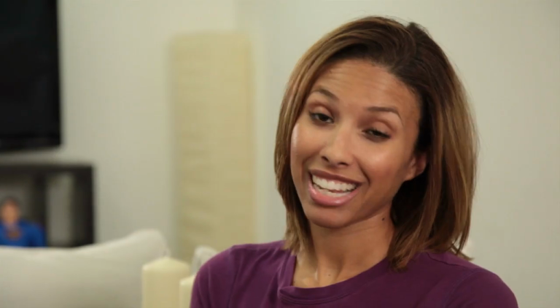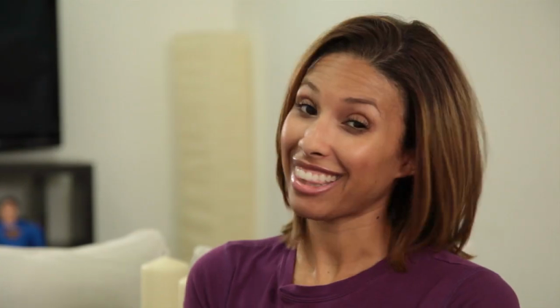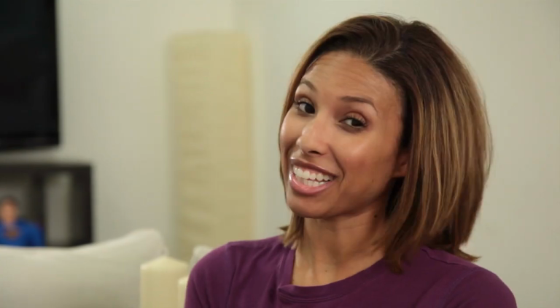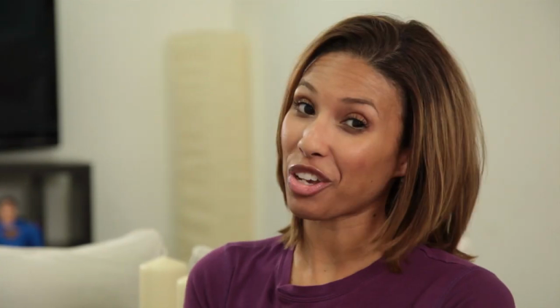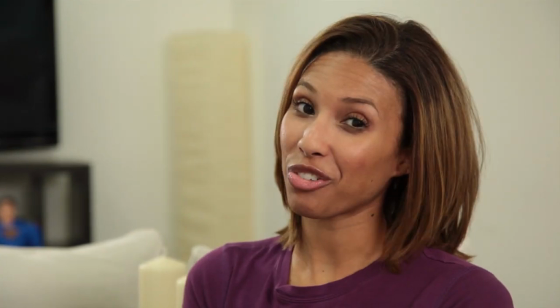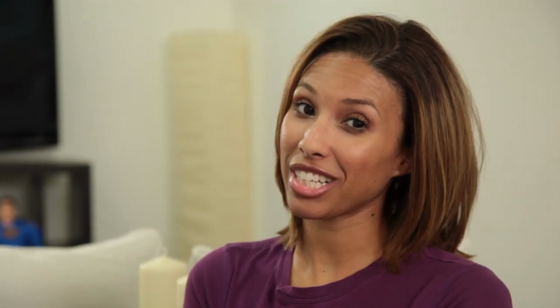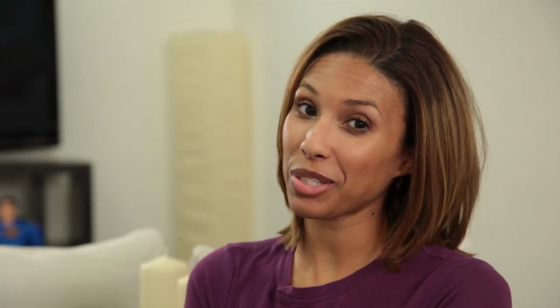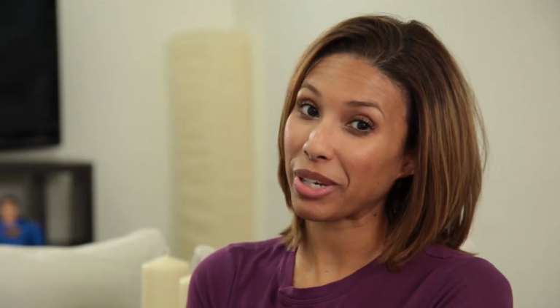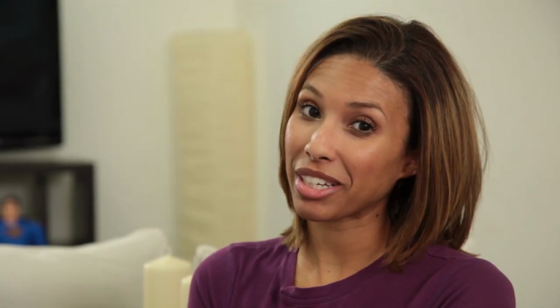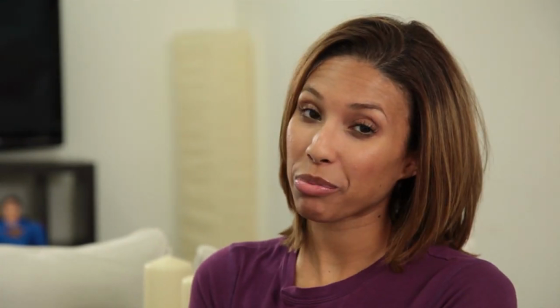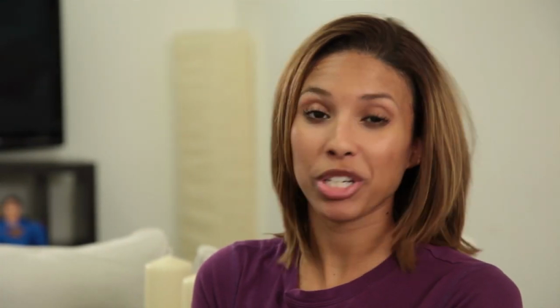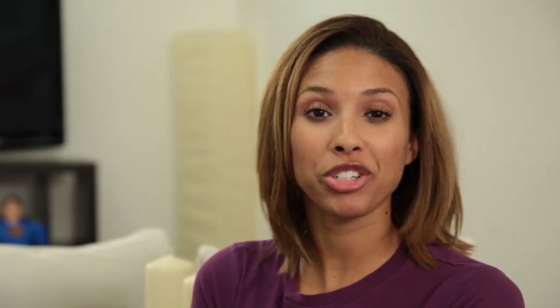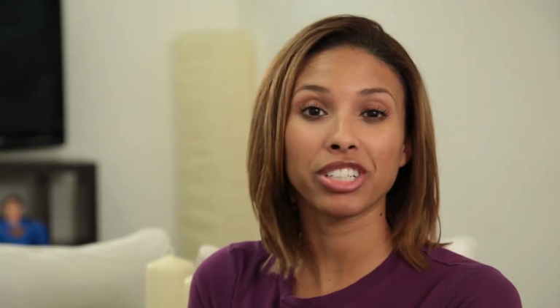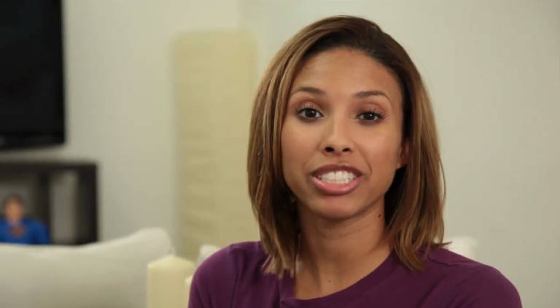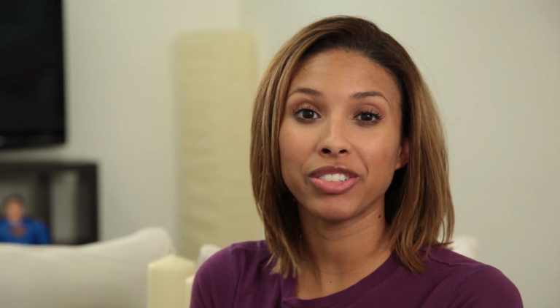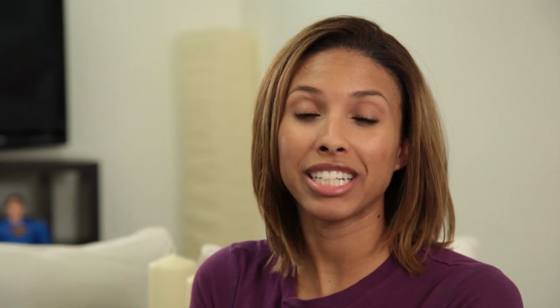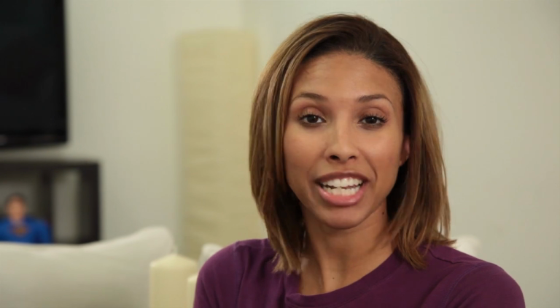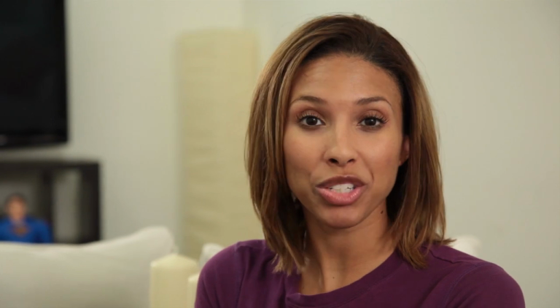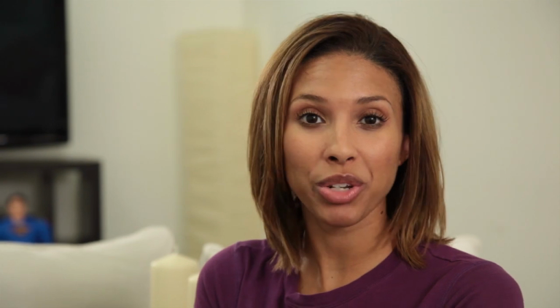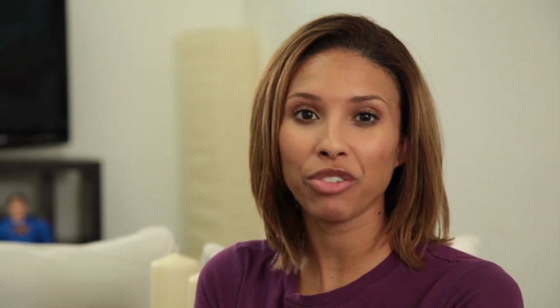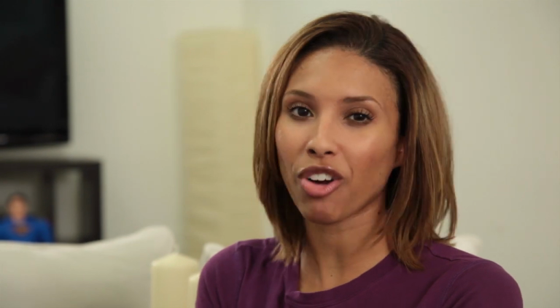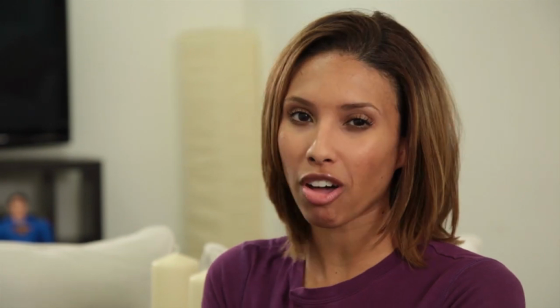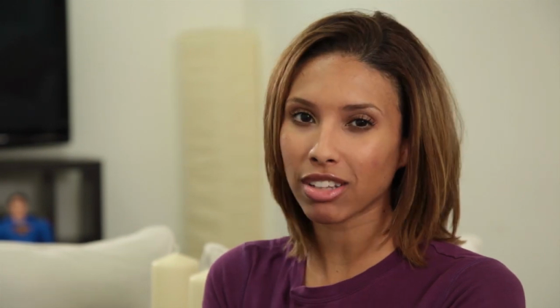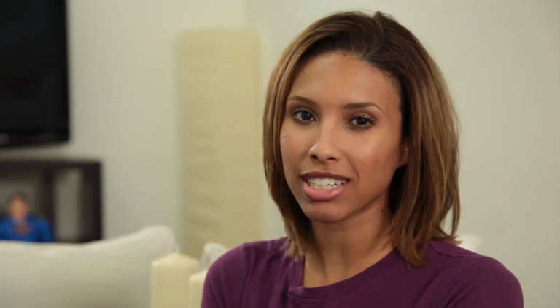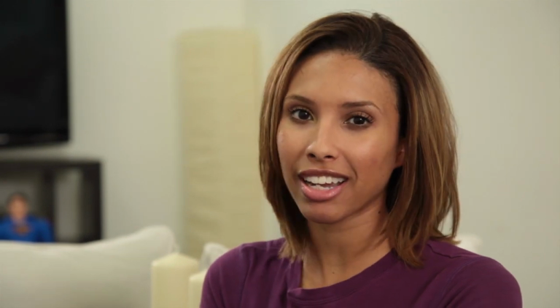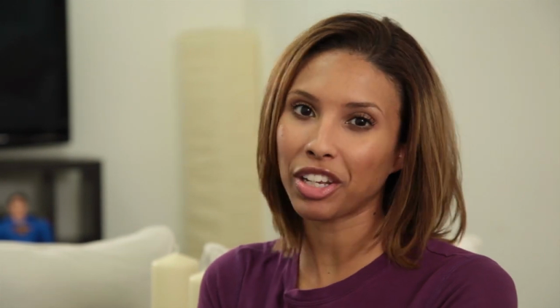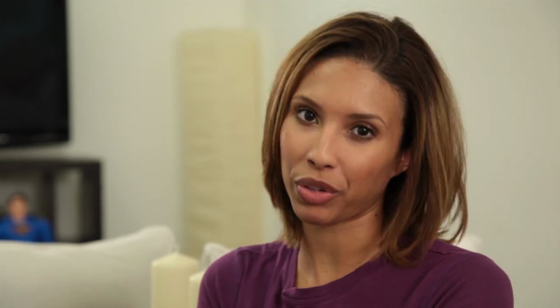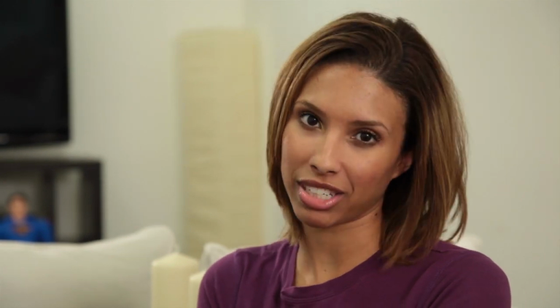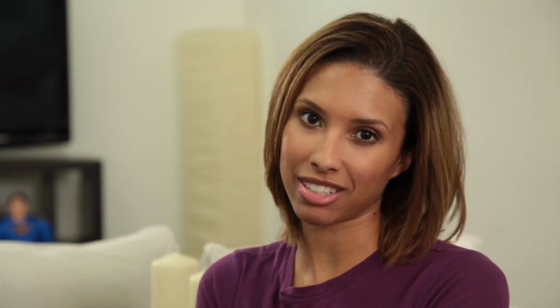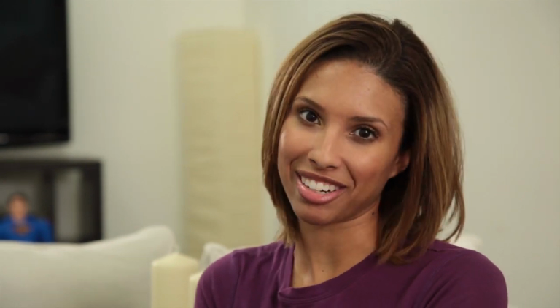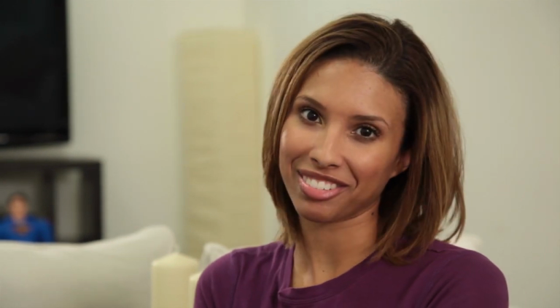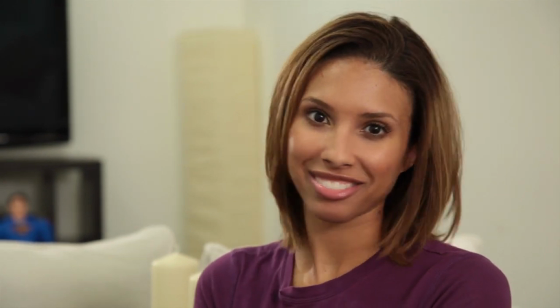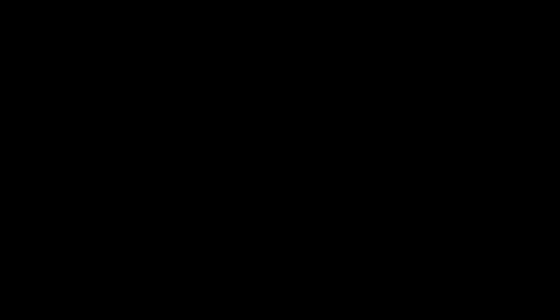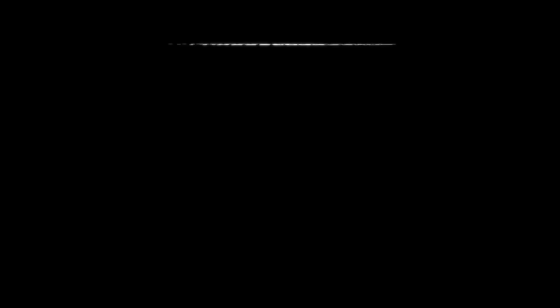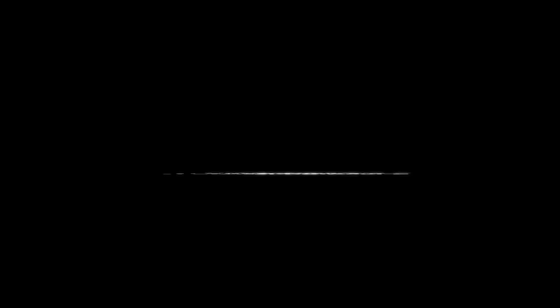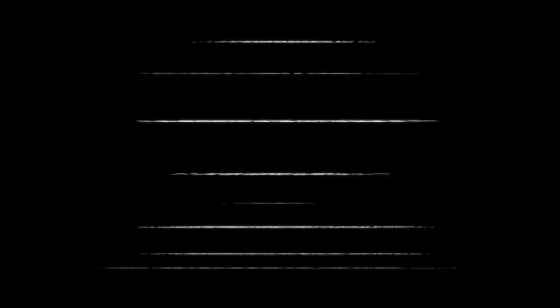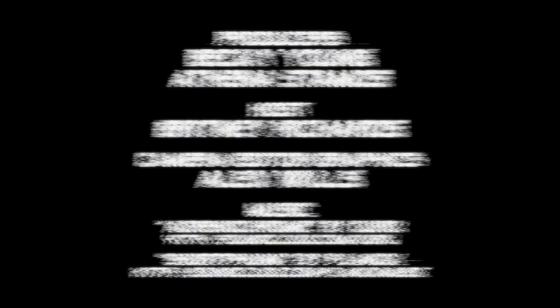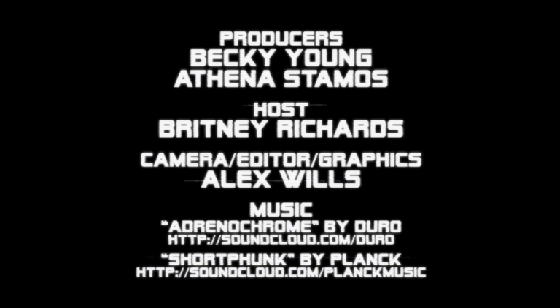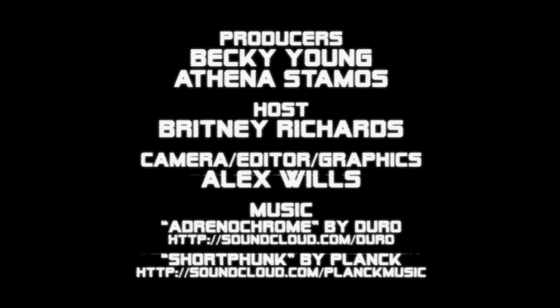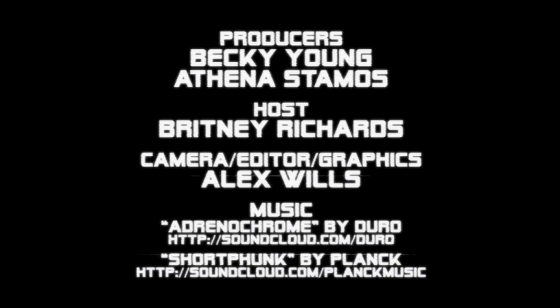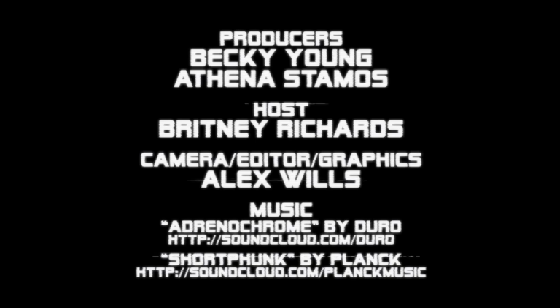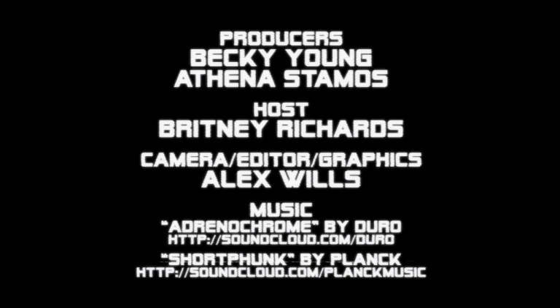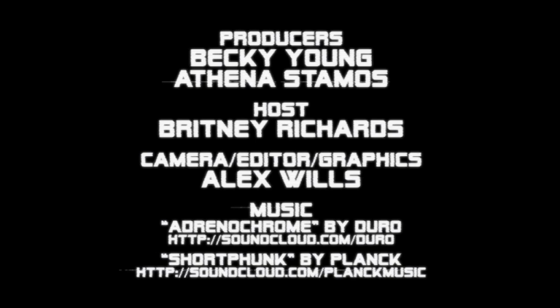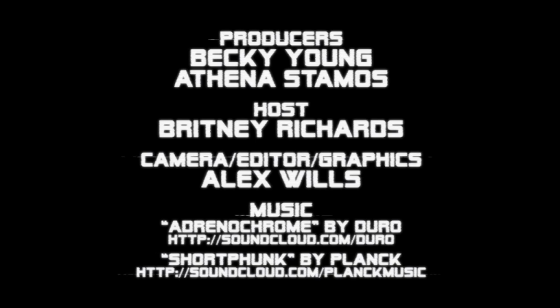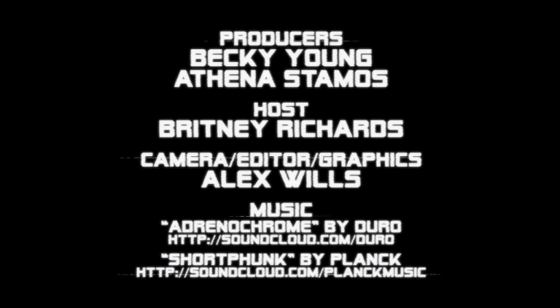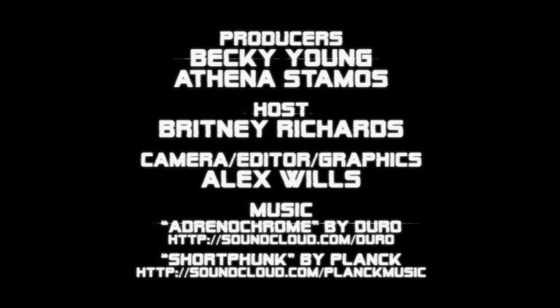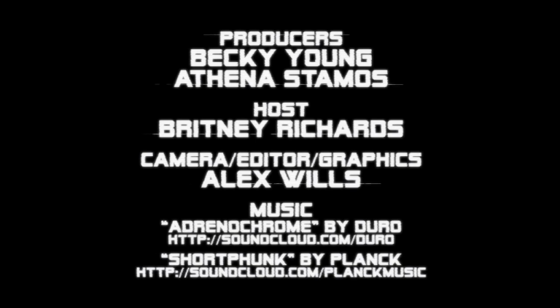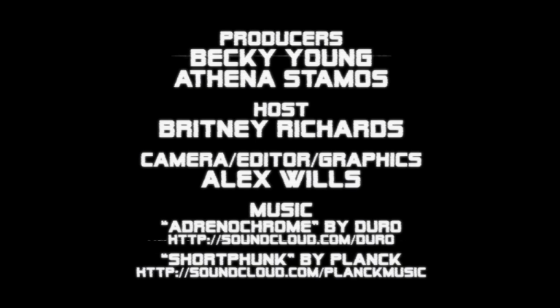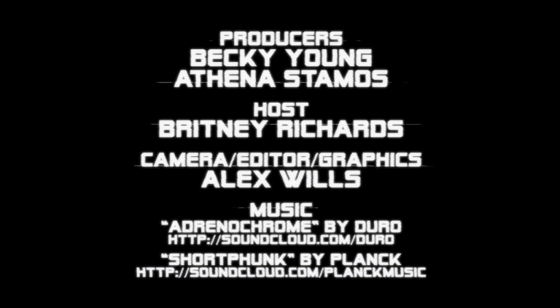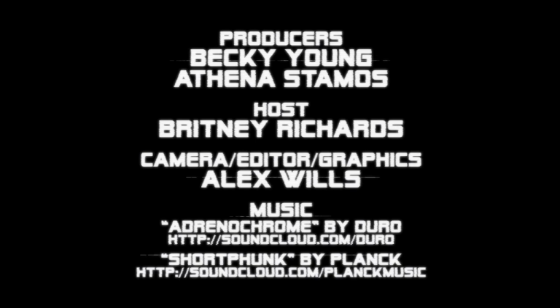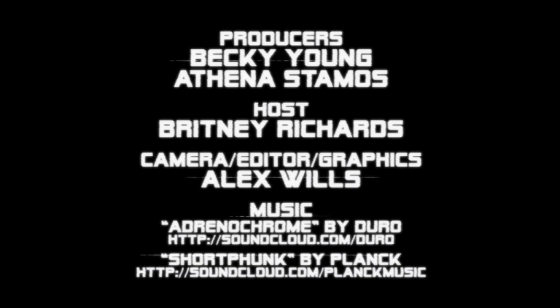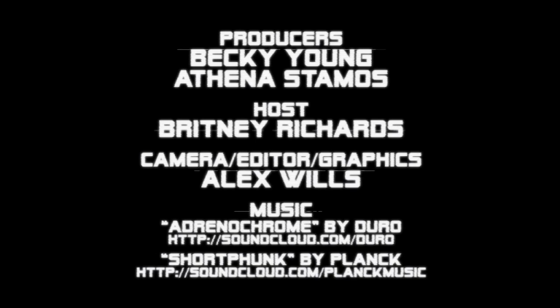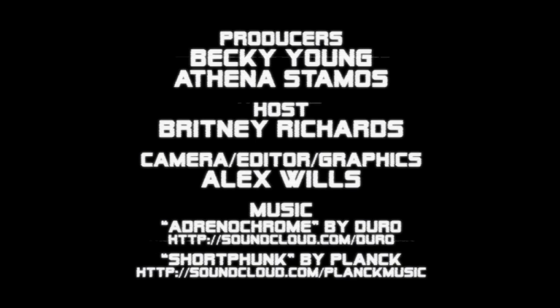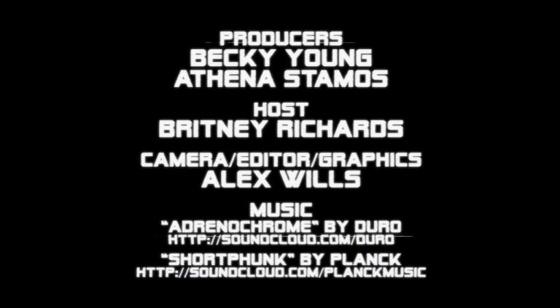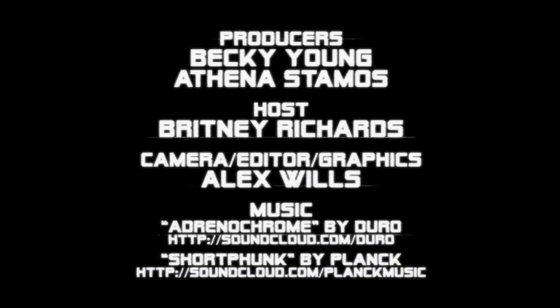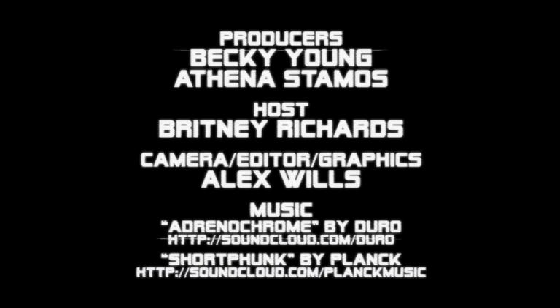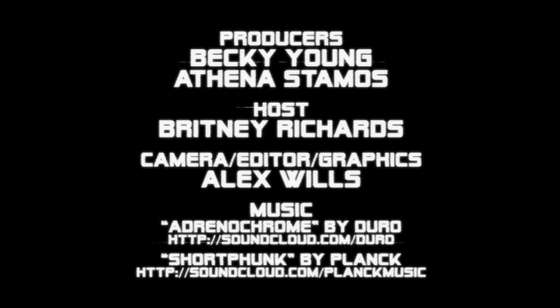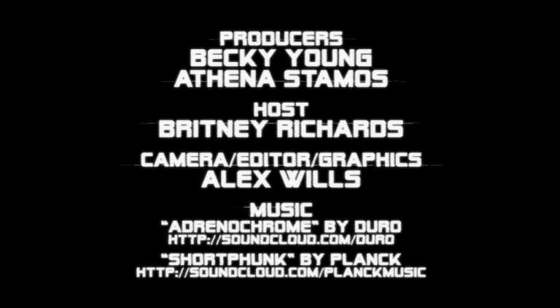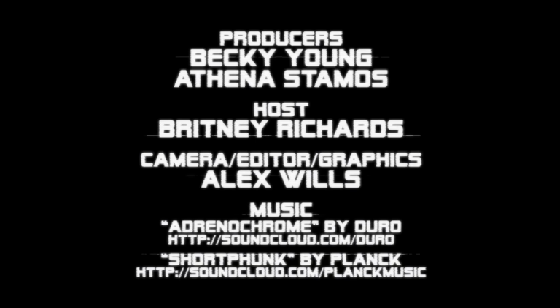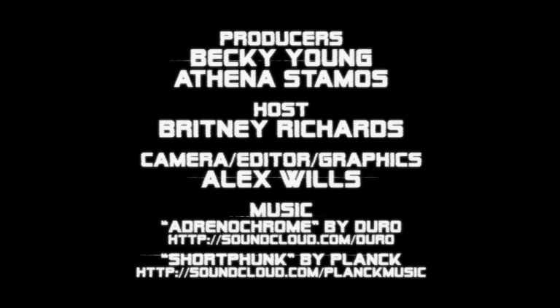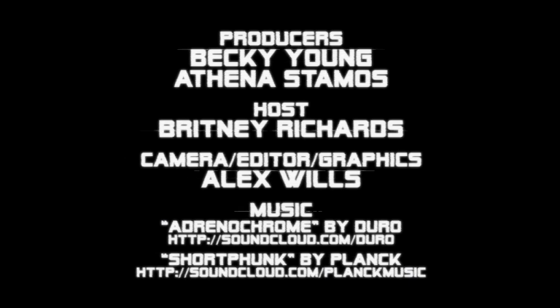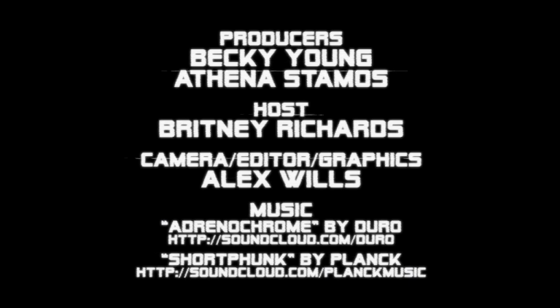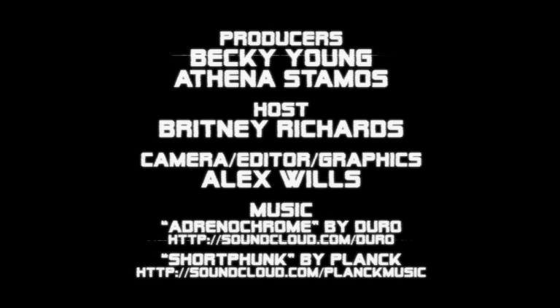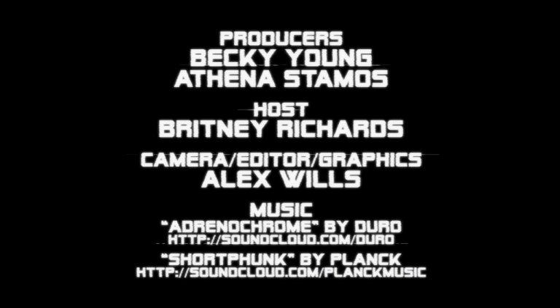That's all for this week. Be sure to tune in next week for all the tech you need to know. I'll catch you guys next week.